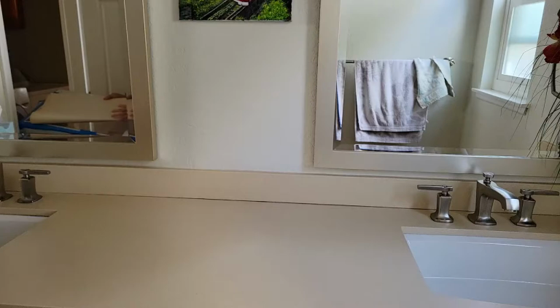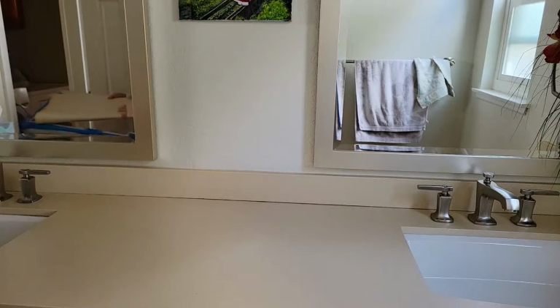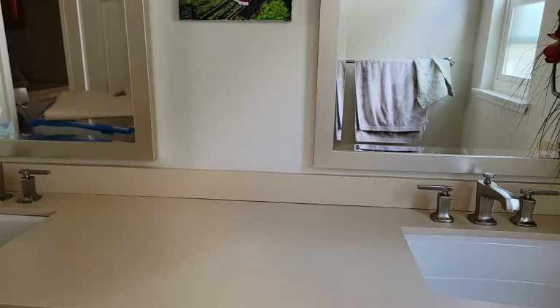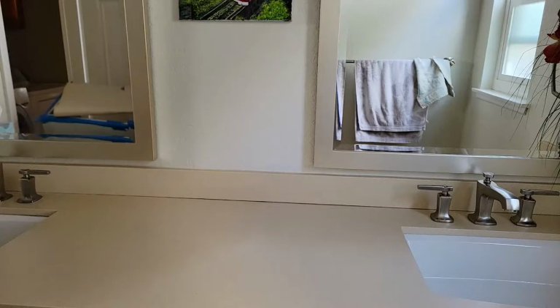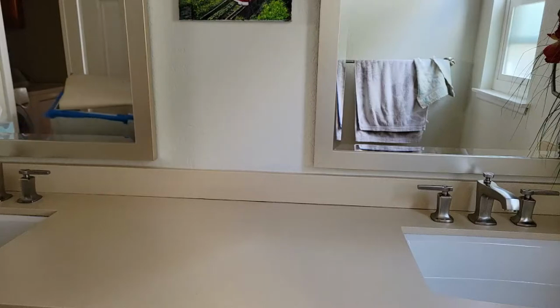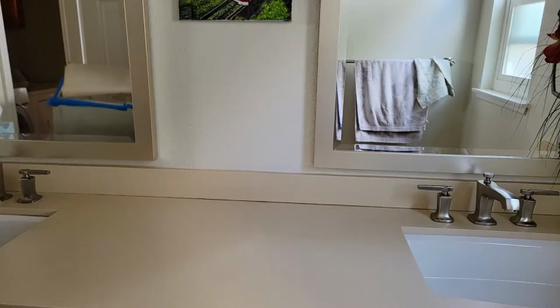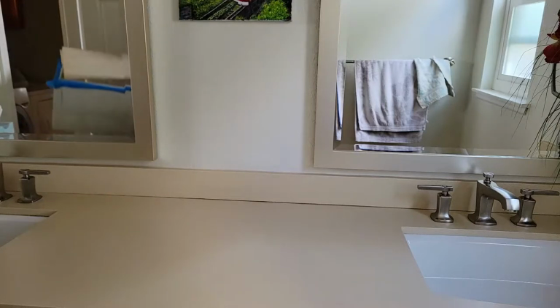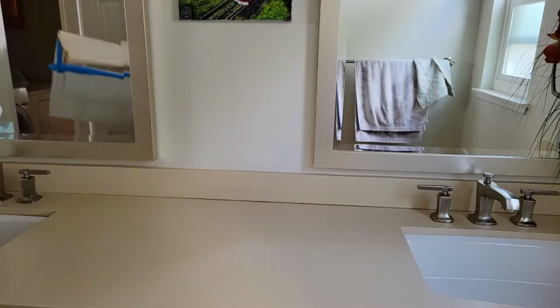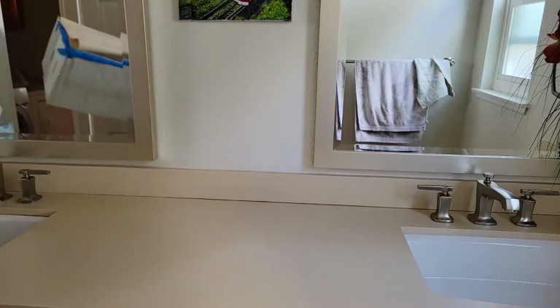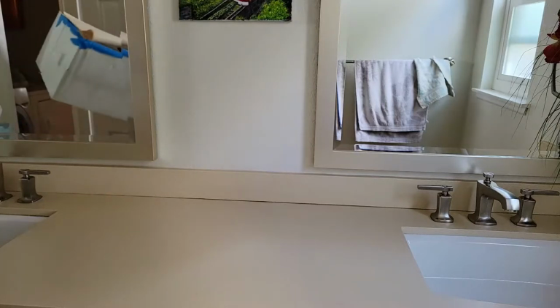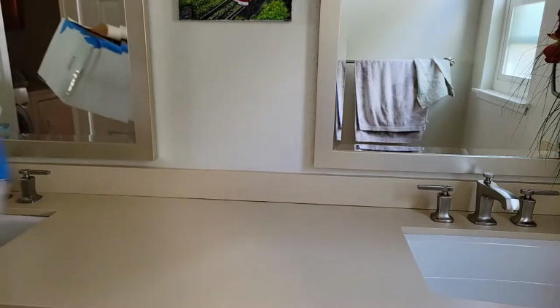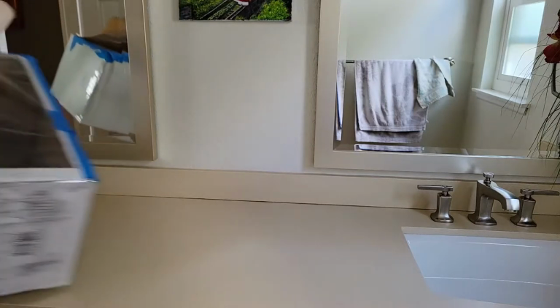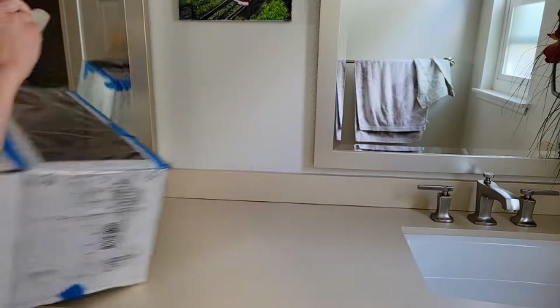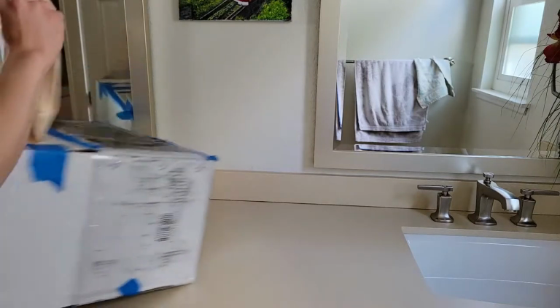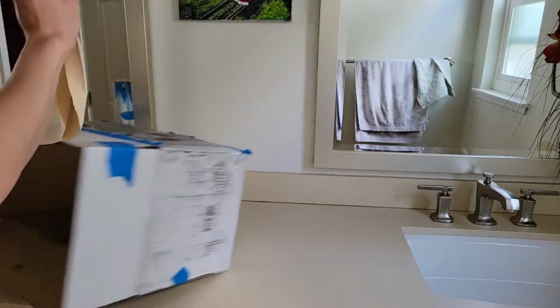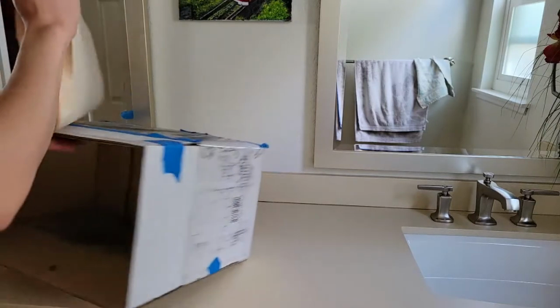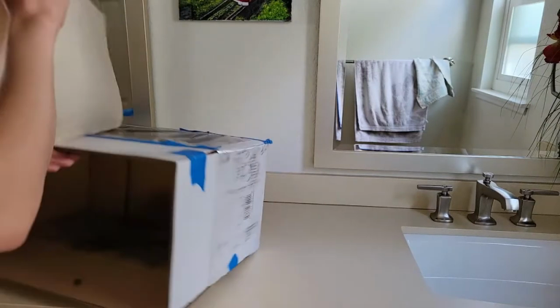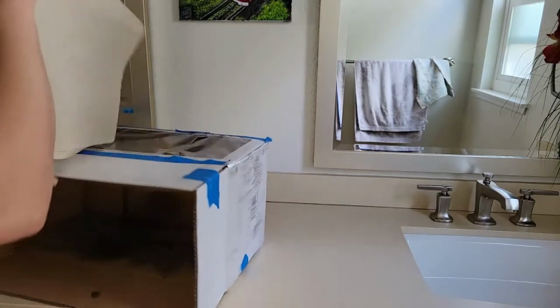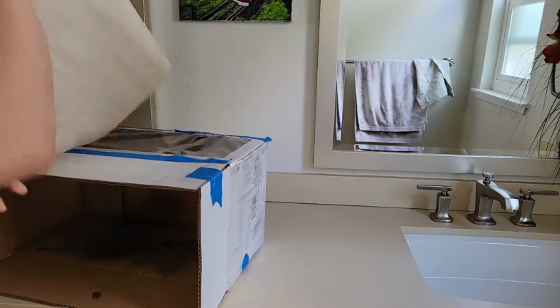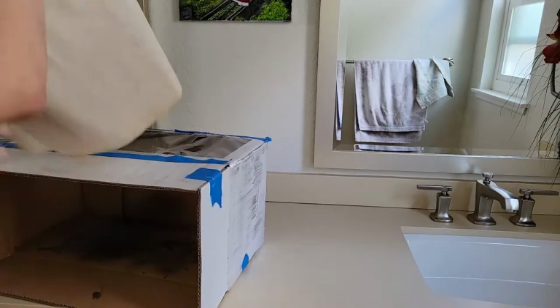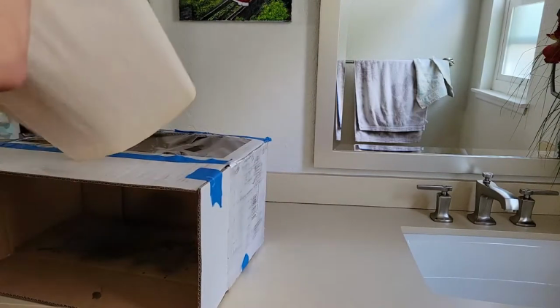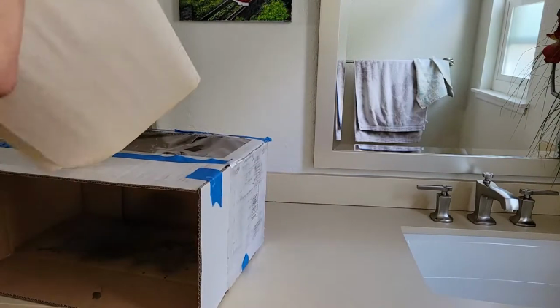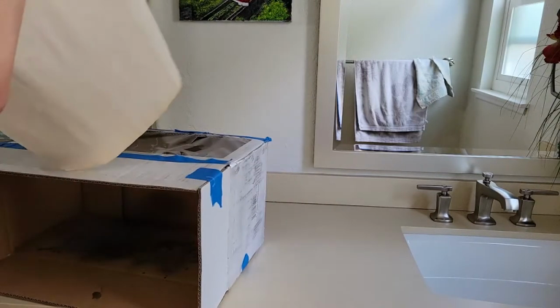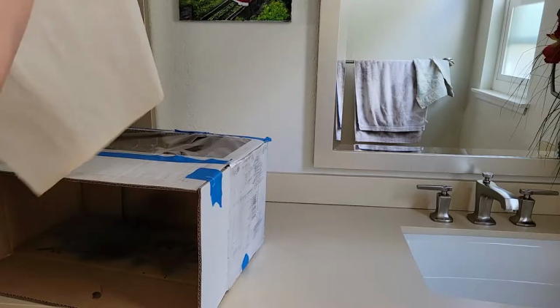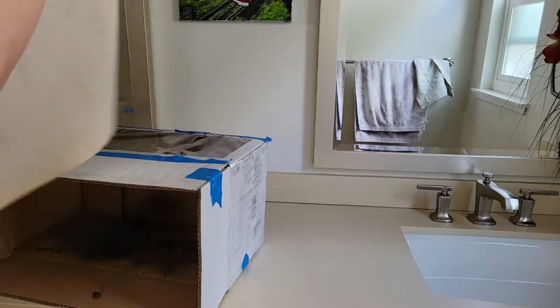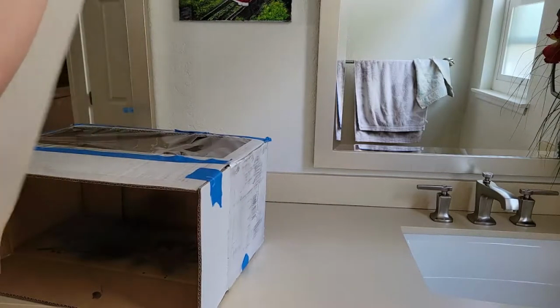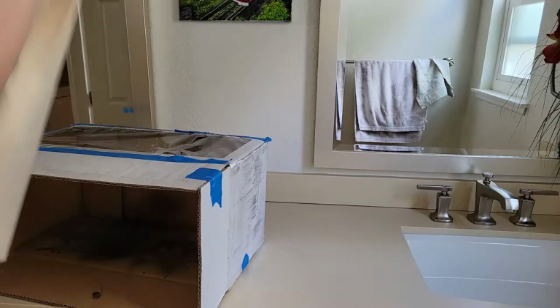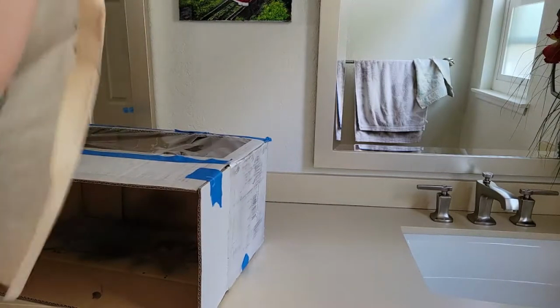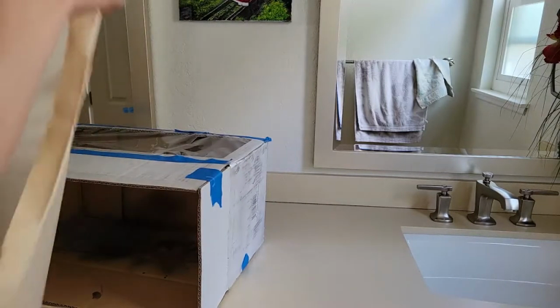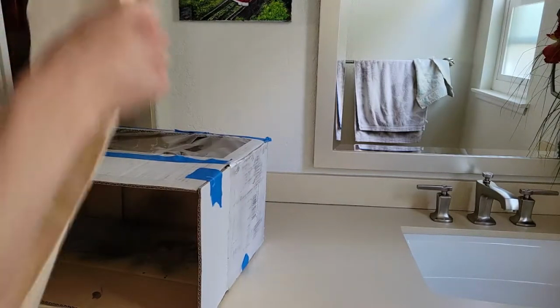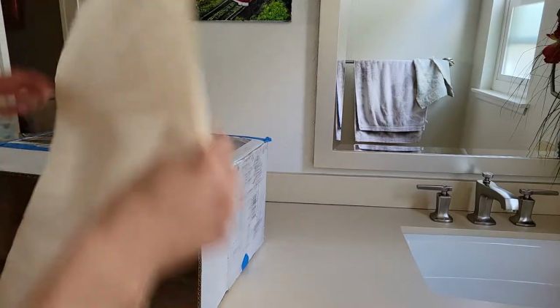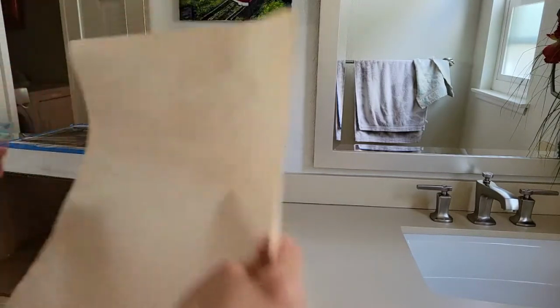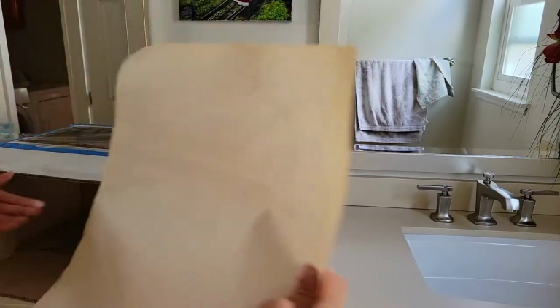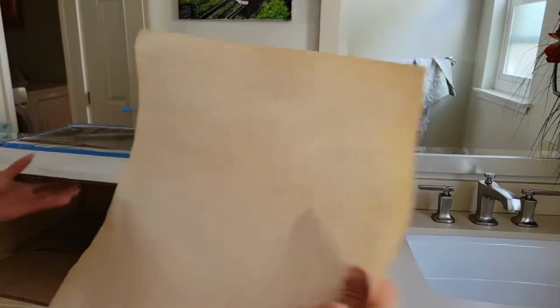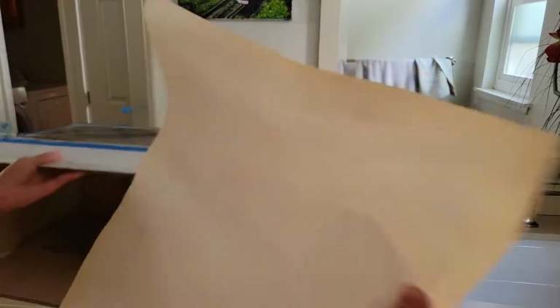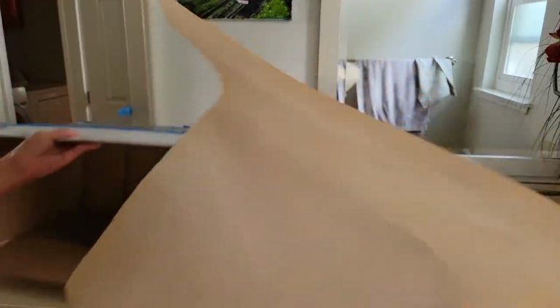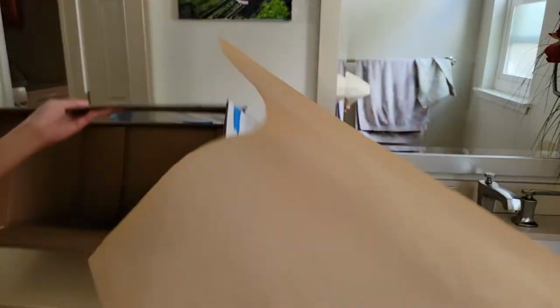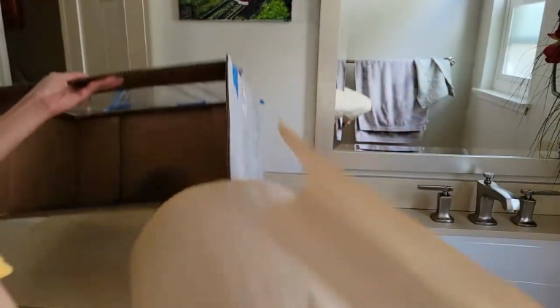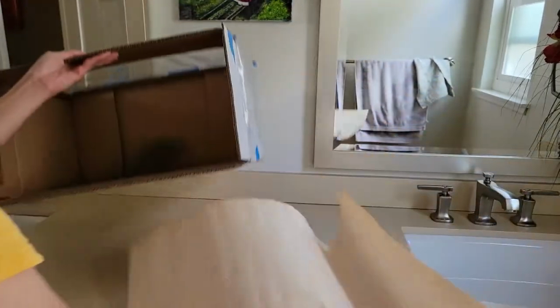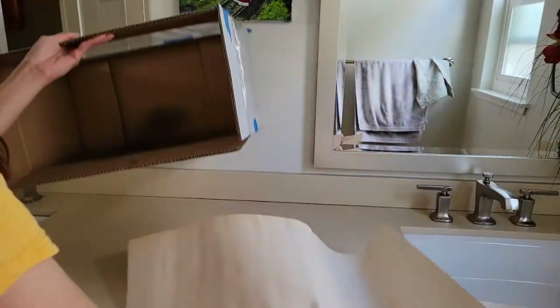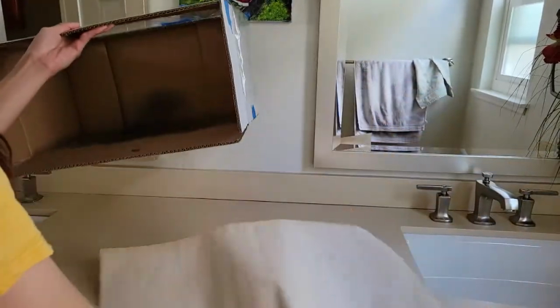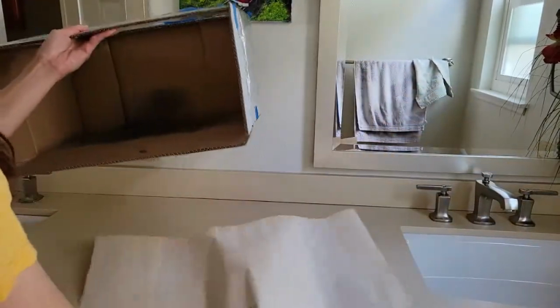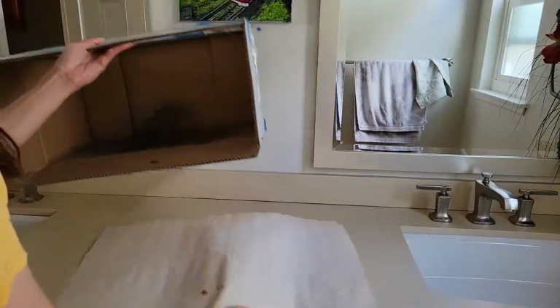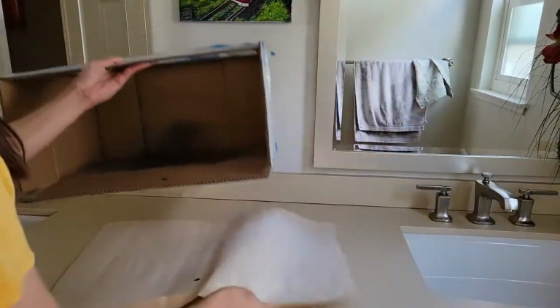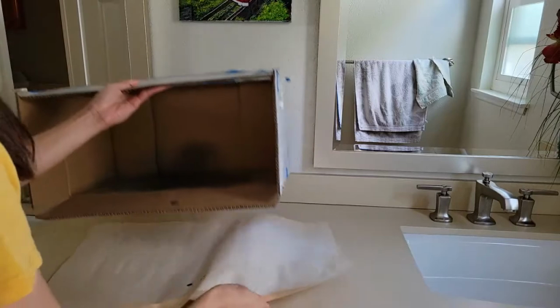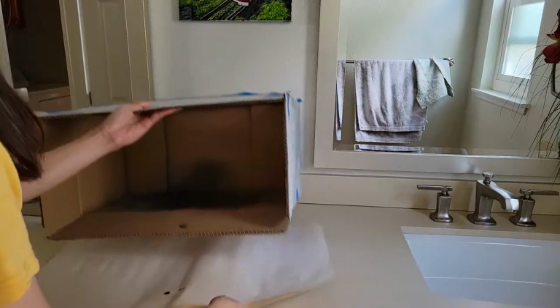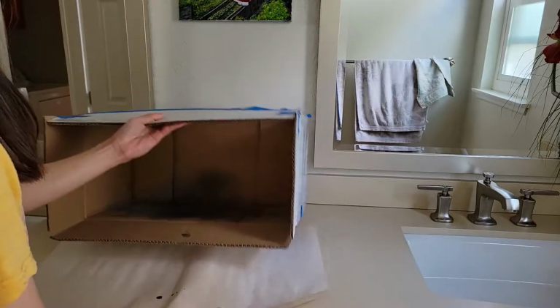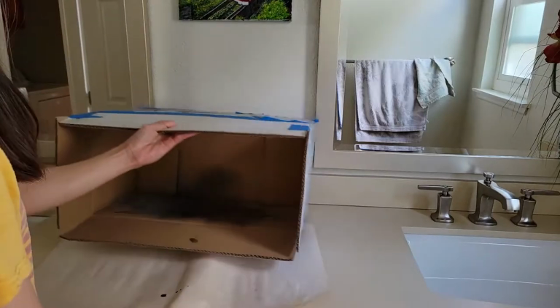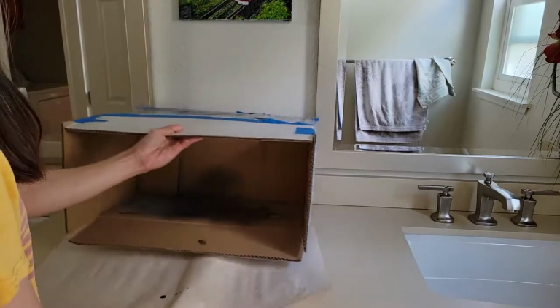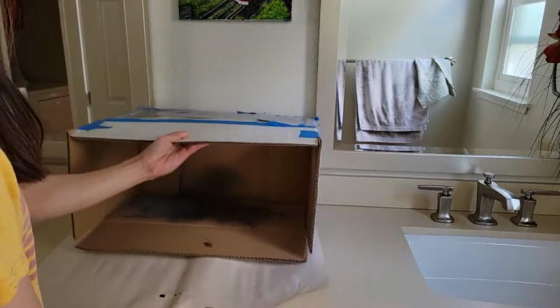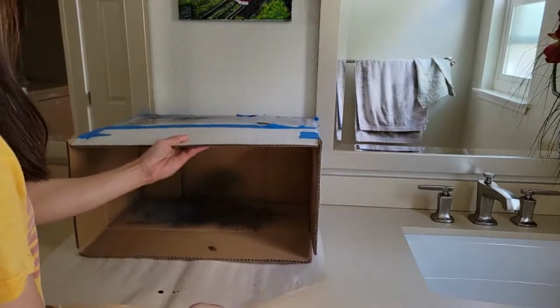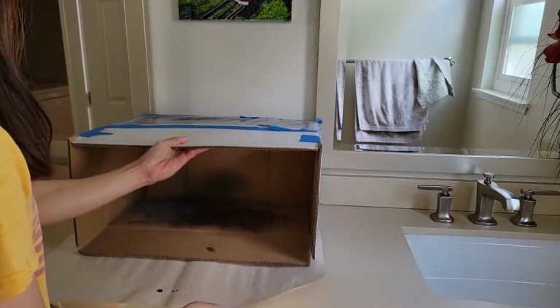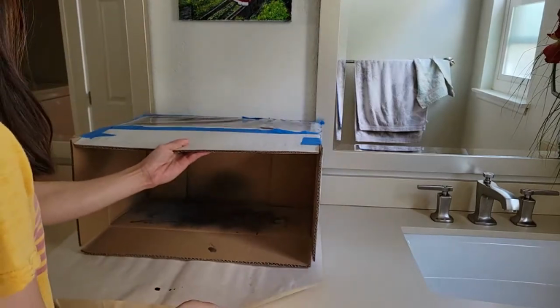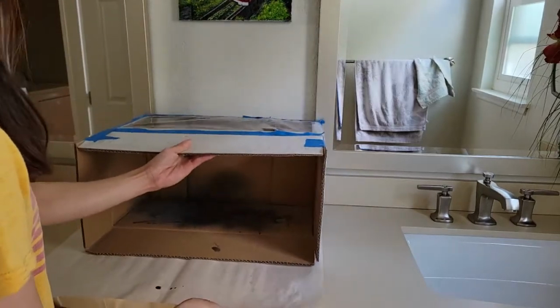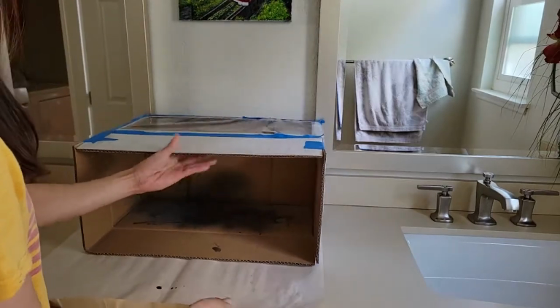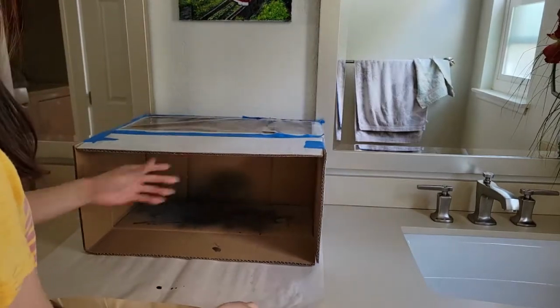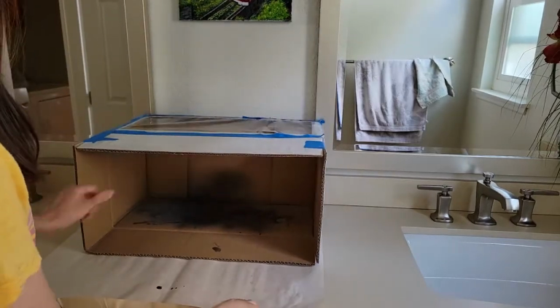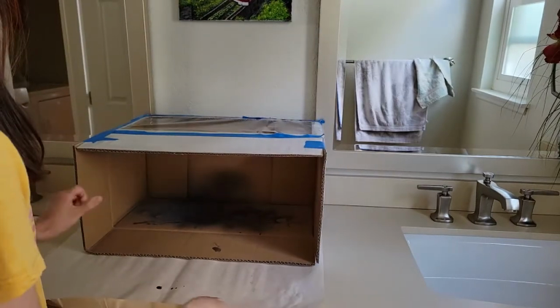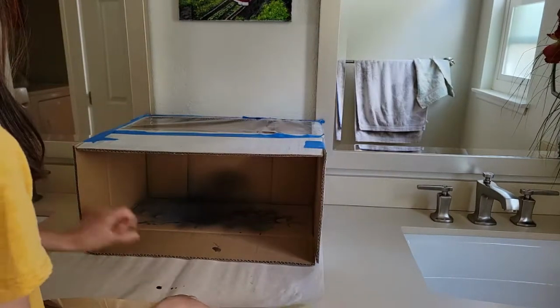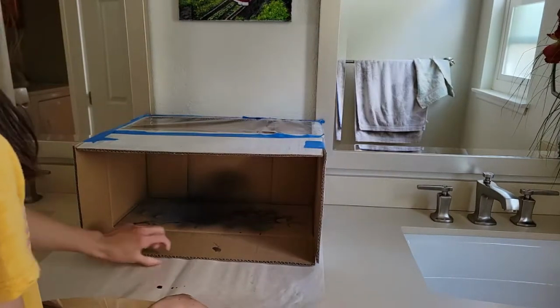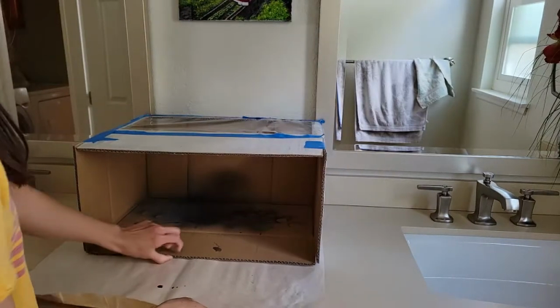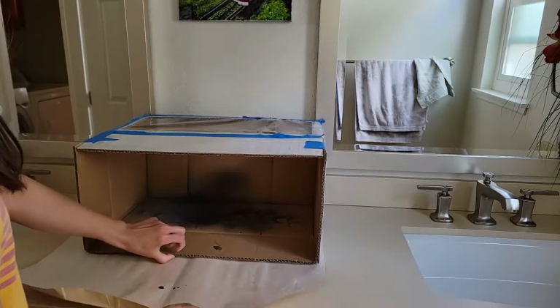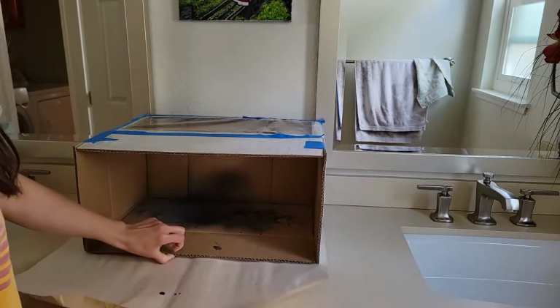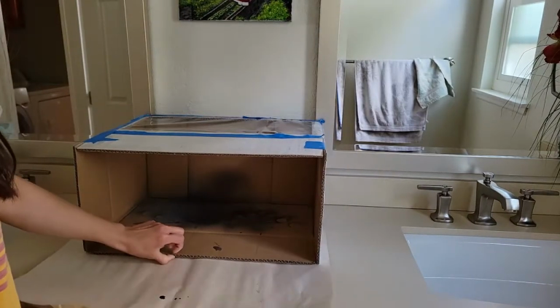Hey guys, Captain Collector. Welcome back to my channel. This is going to be a time-lapse video of me painting the Star Trek Voyager model kit from Monogram.